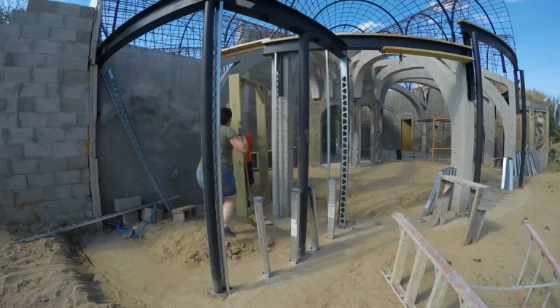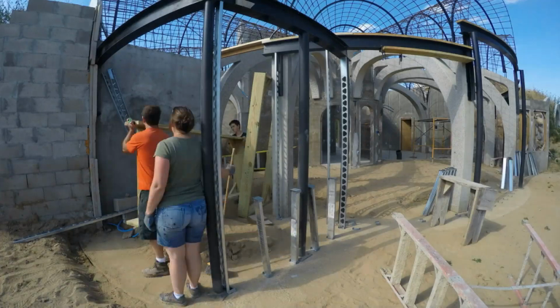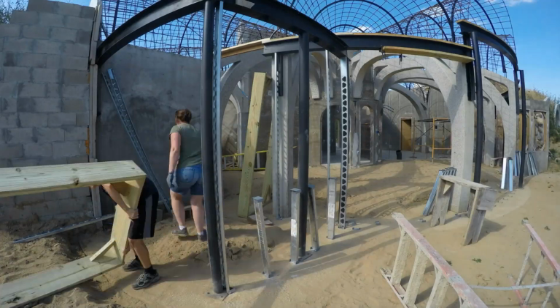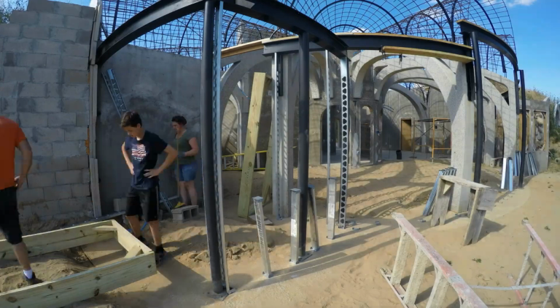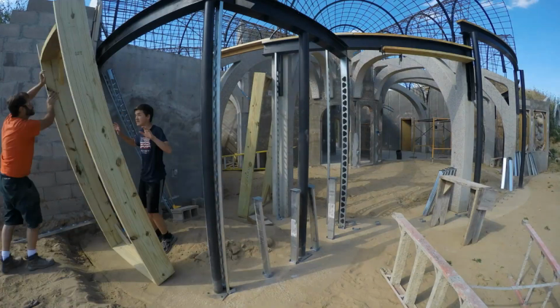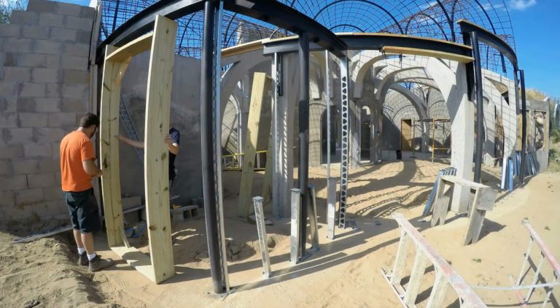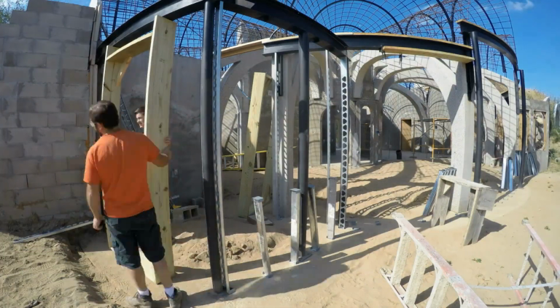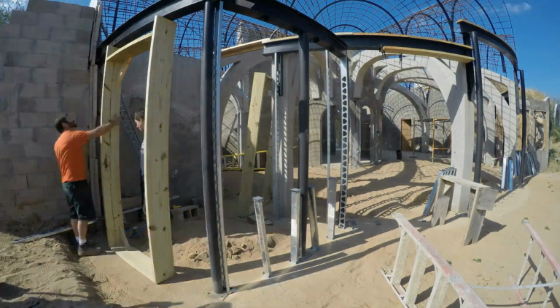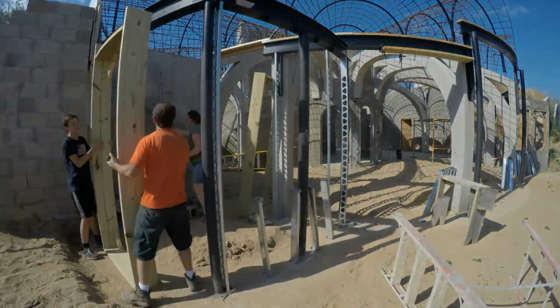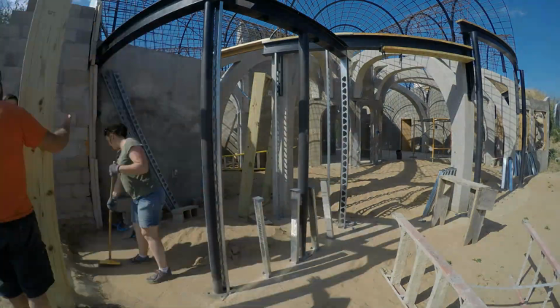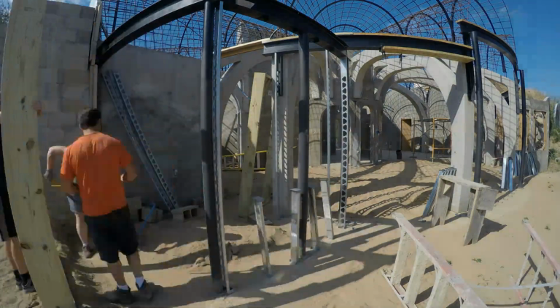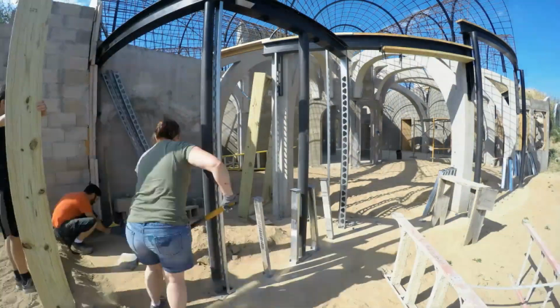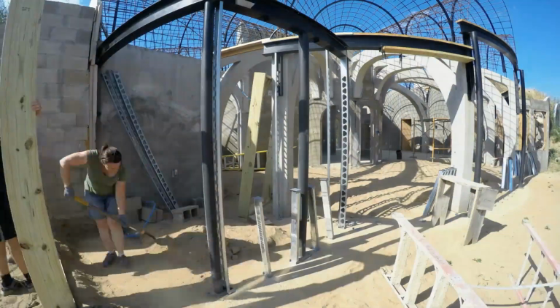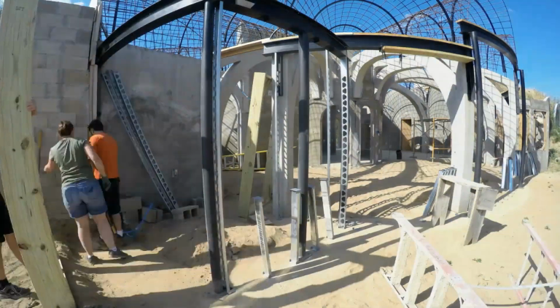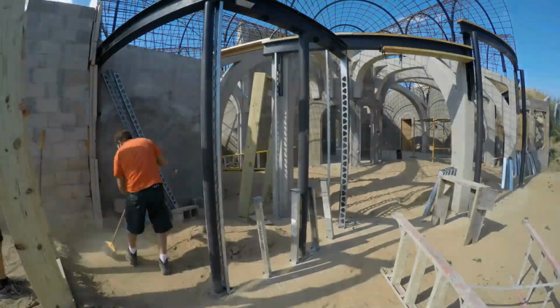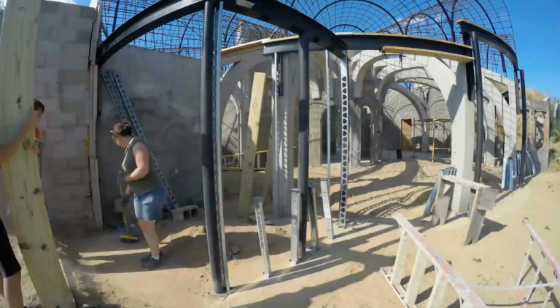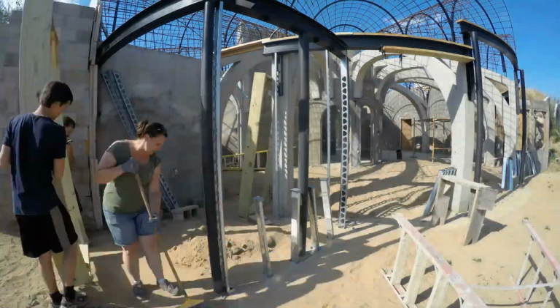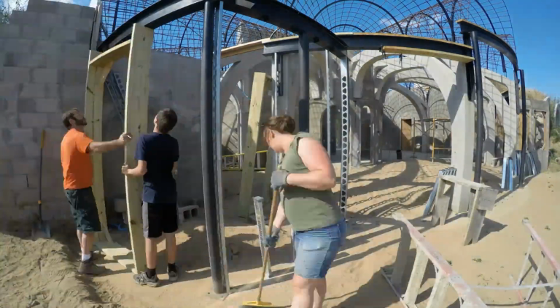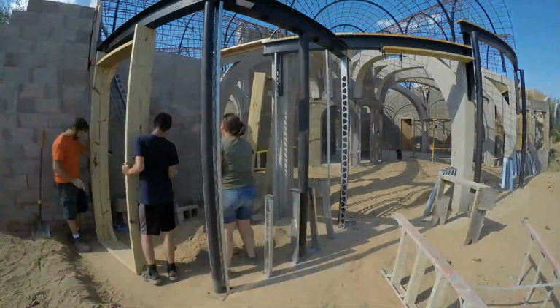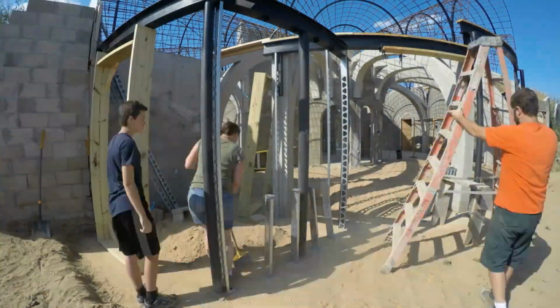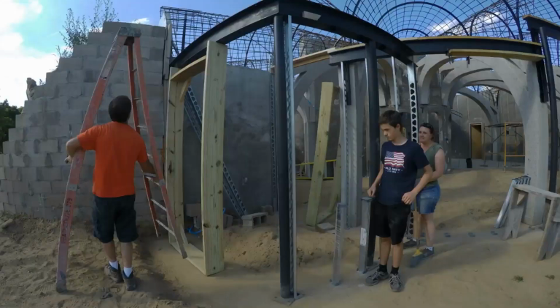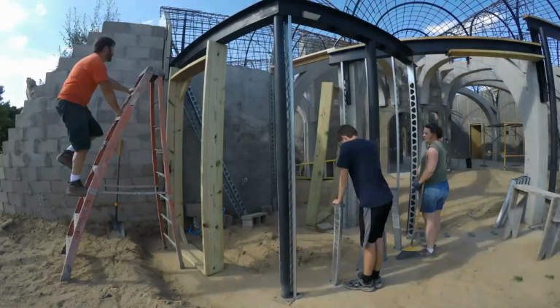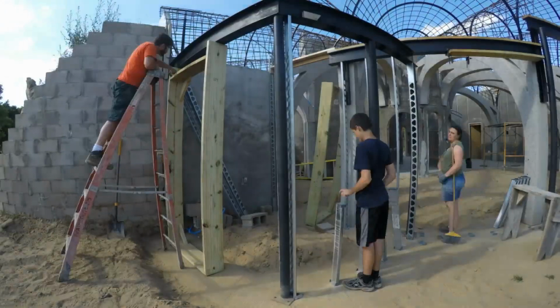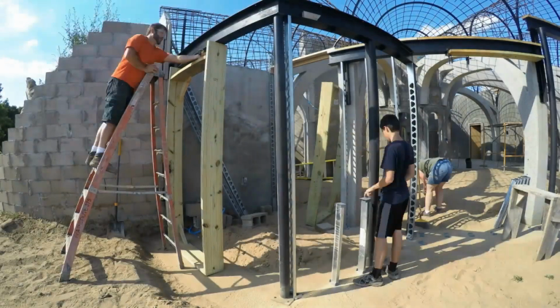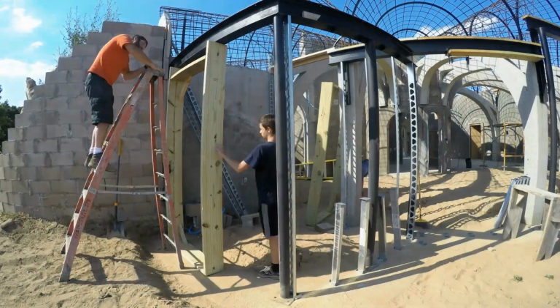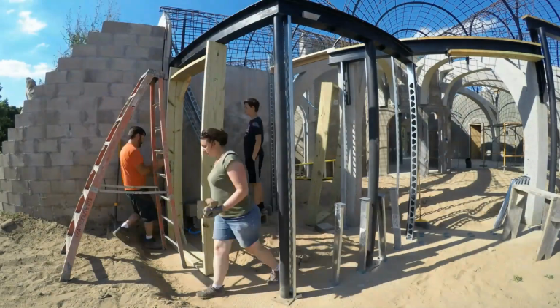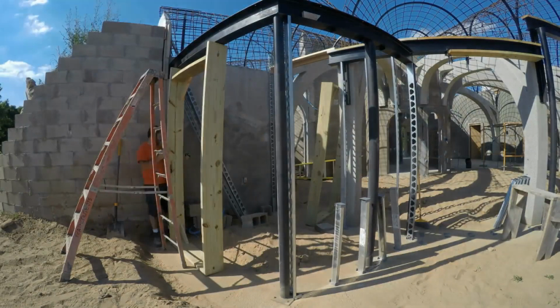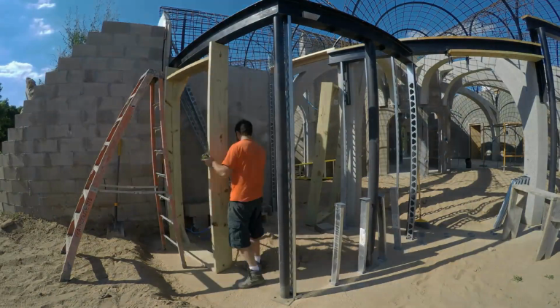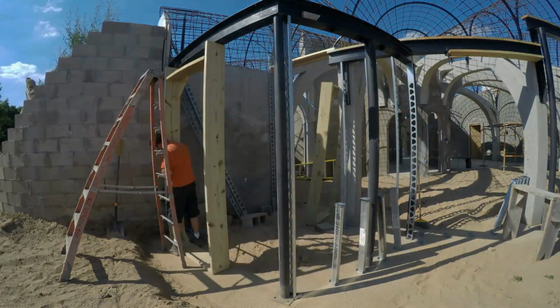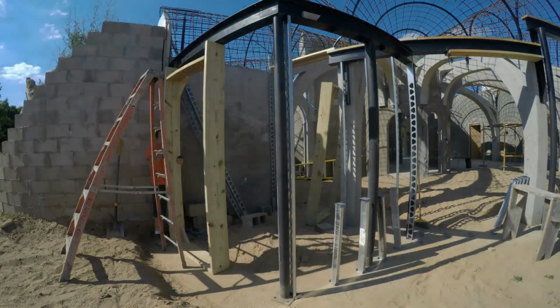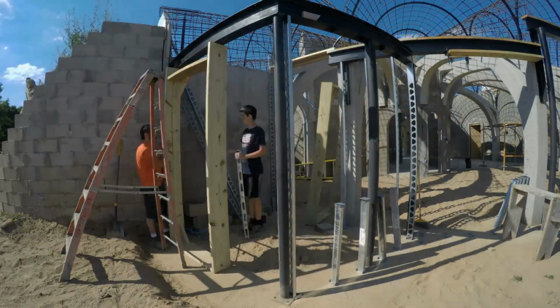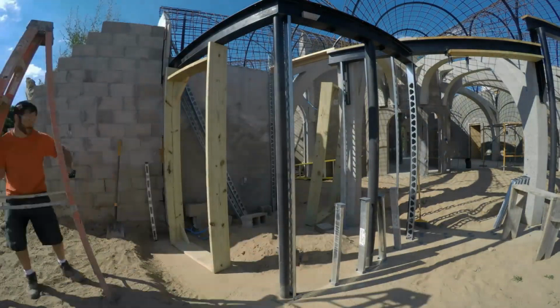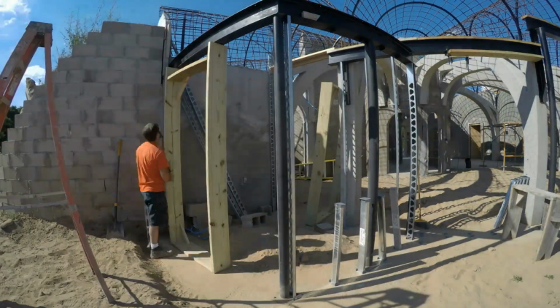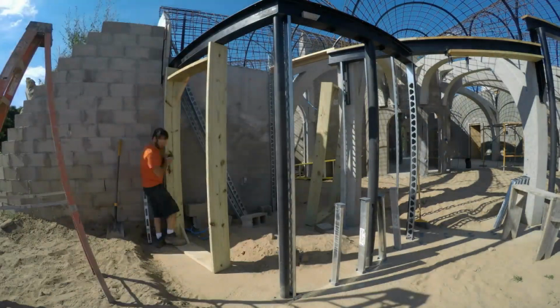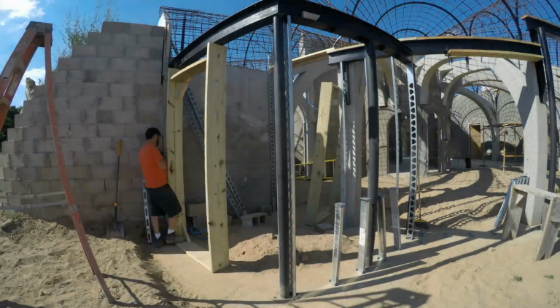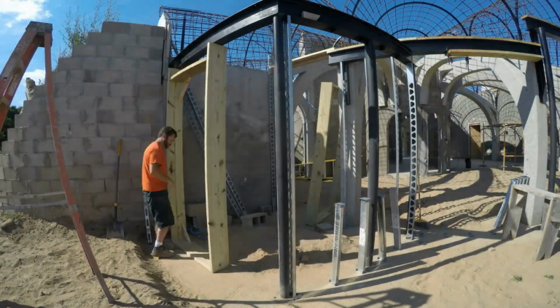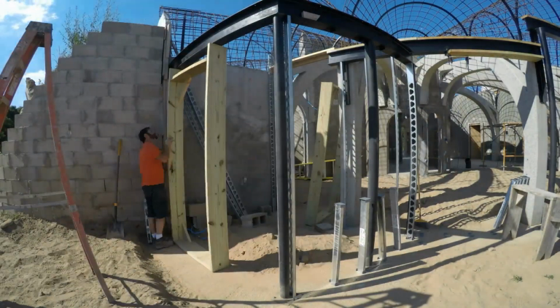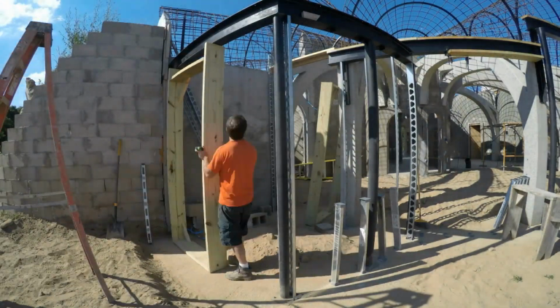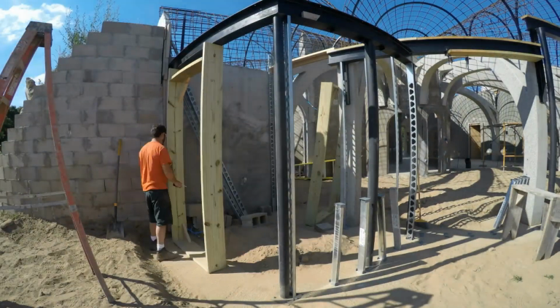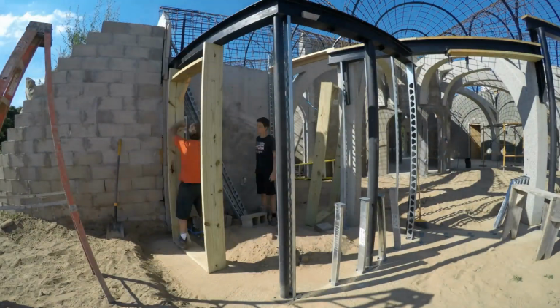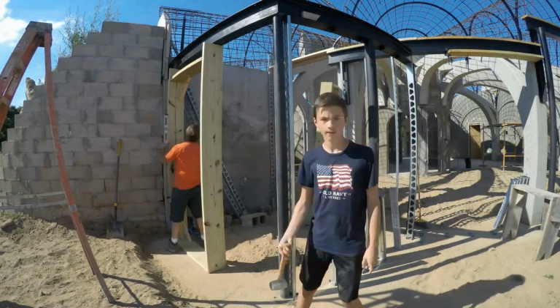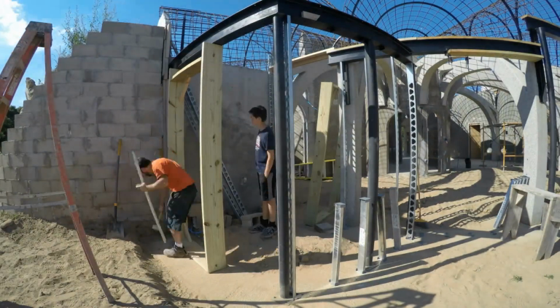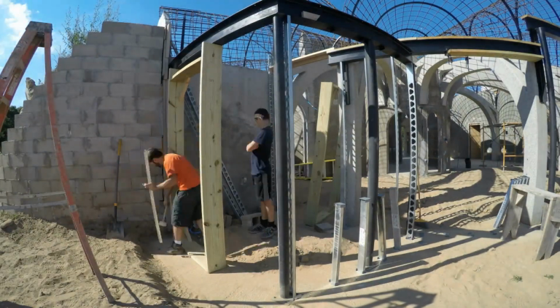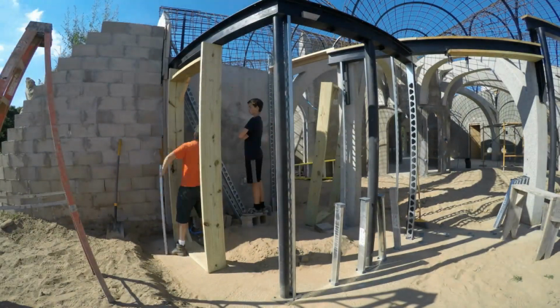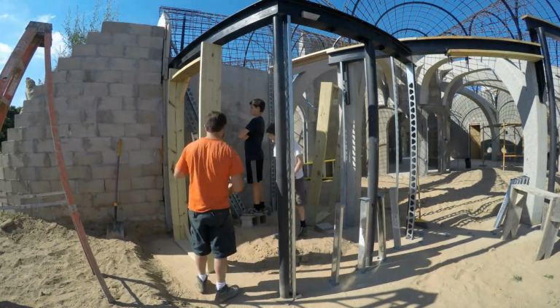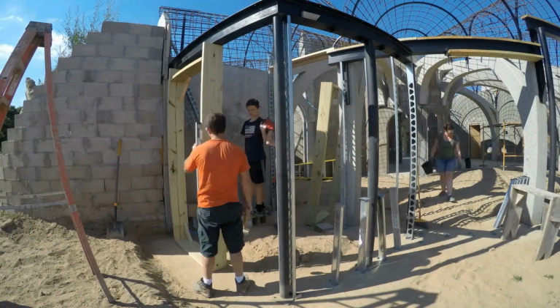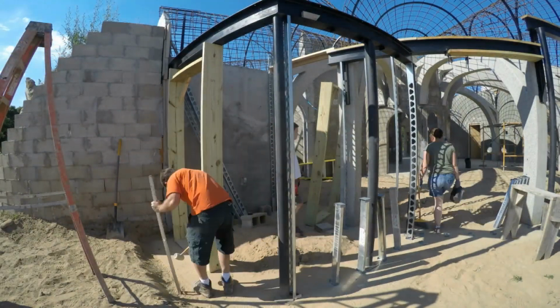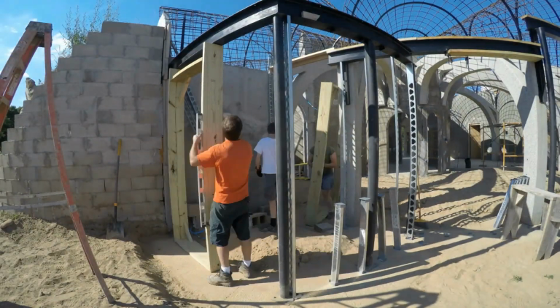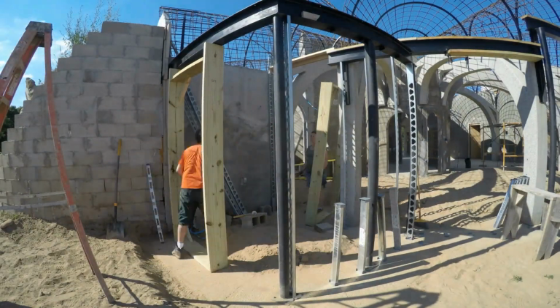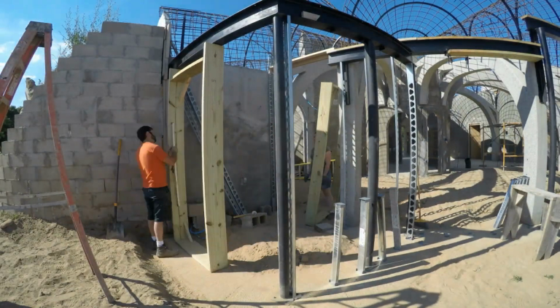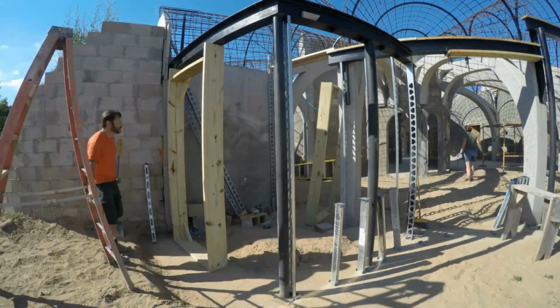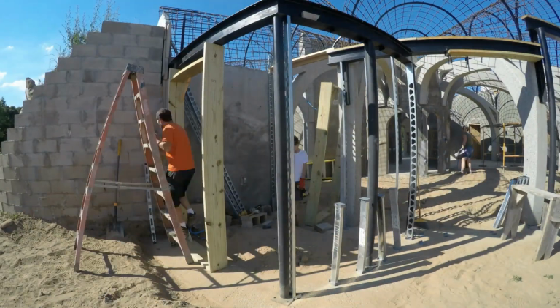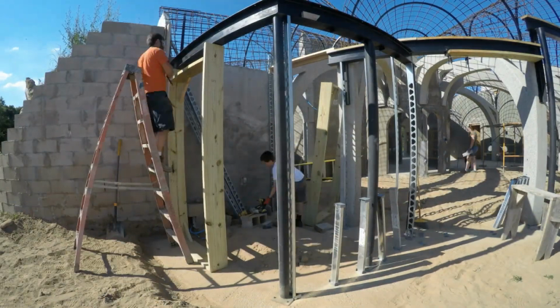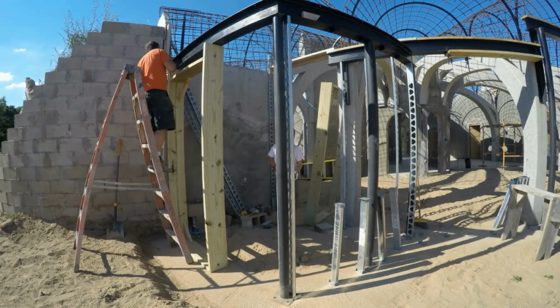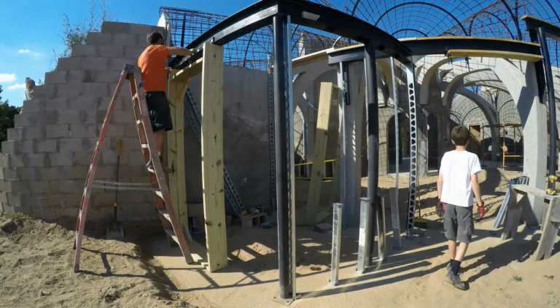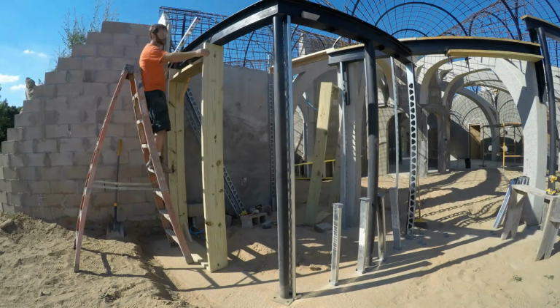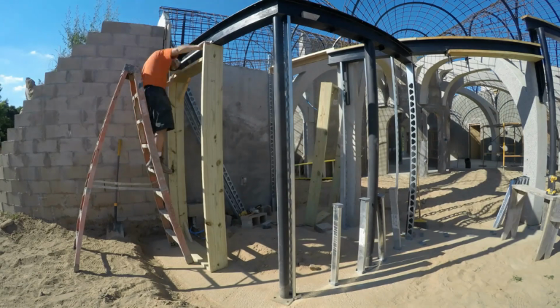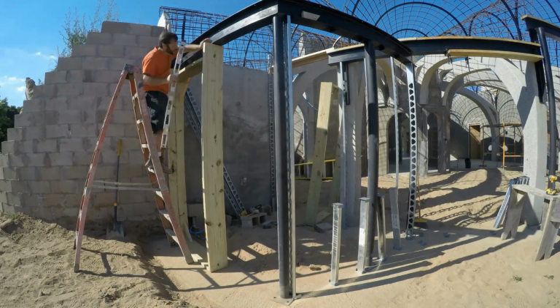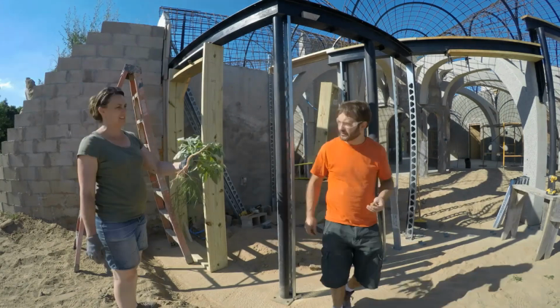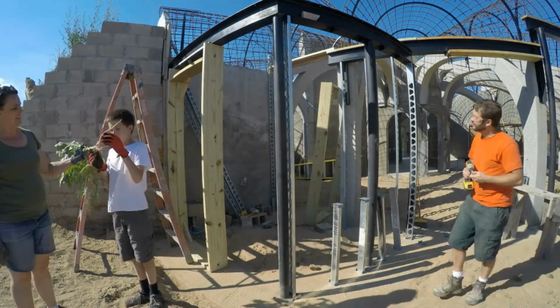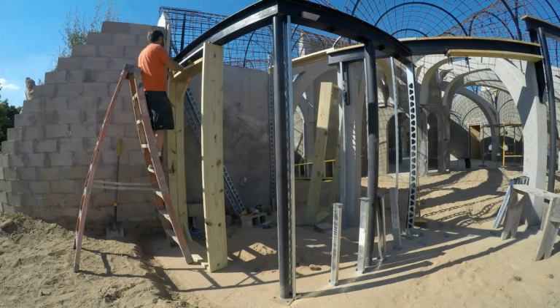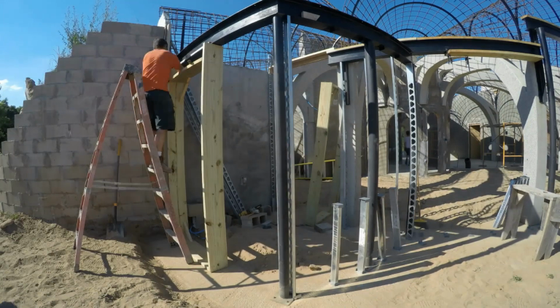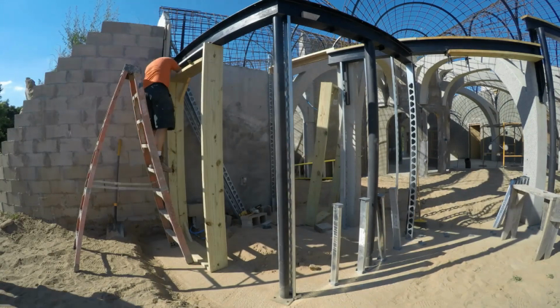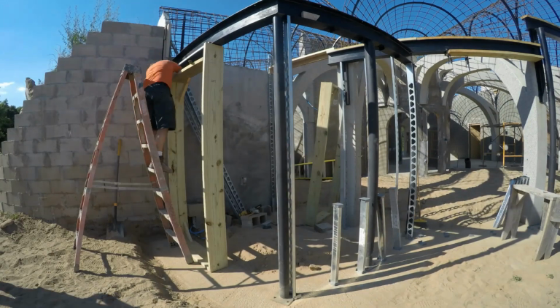Jumping over to the southwest corner and I'm attaching the front door buck. Primarily I want it to be plumb and square but I also want to make sure it doesn't move.